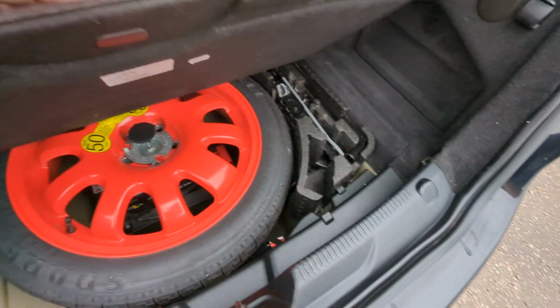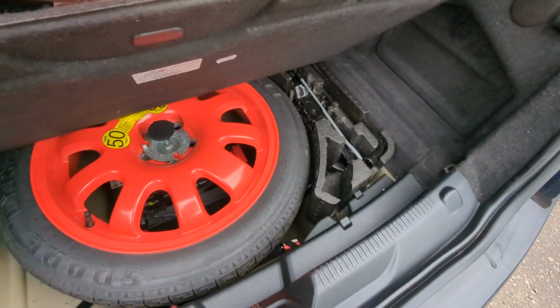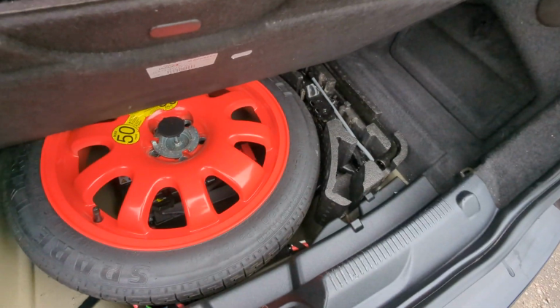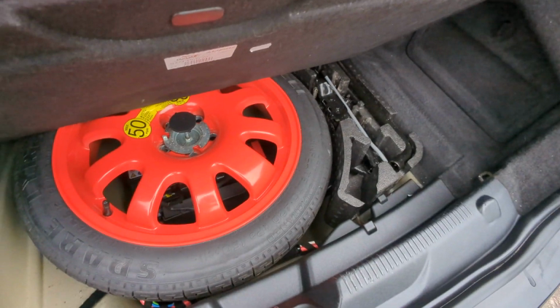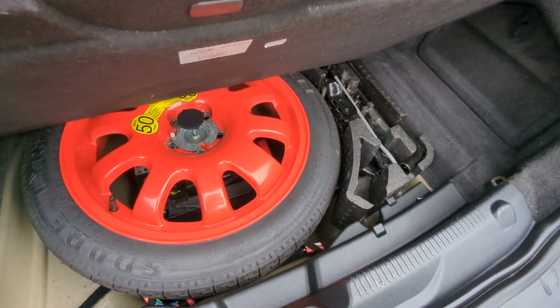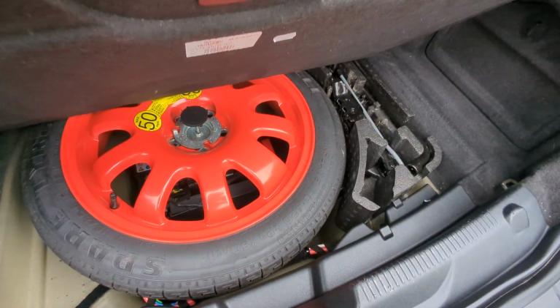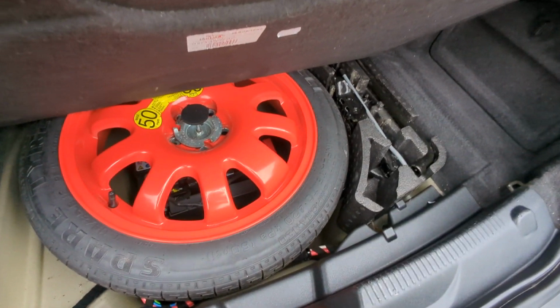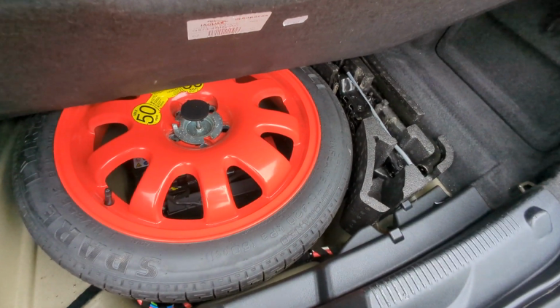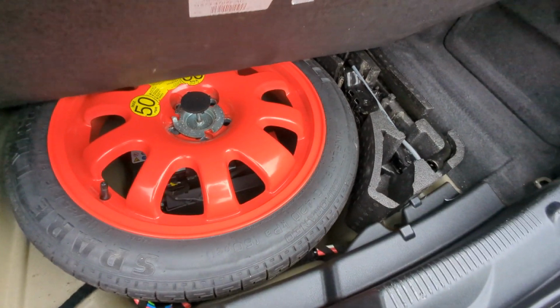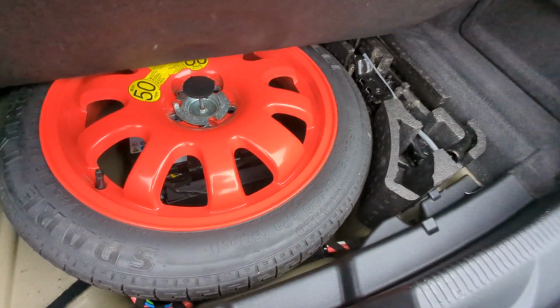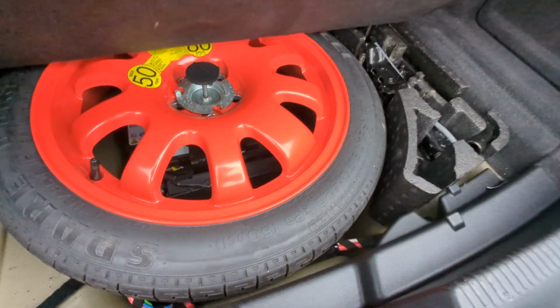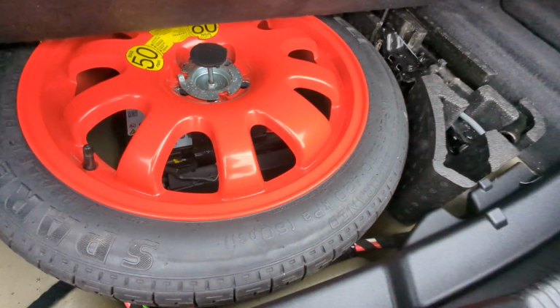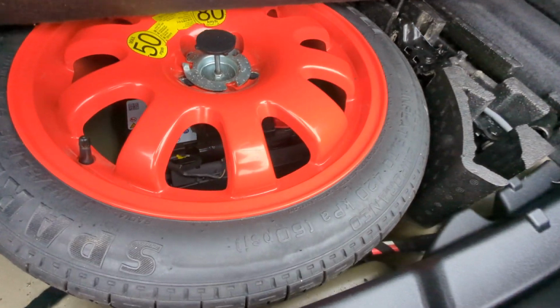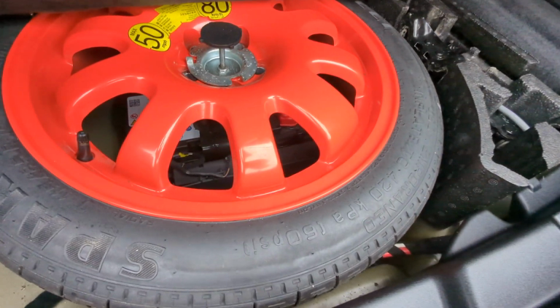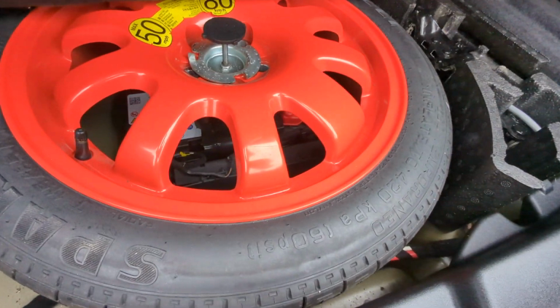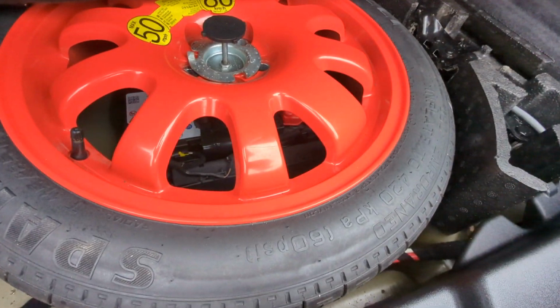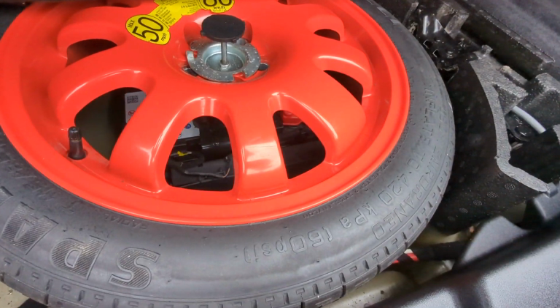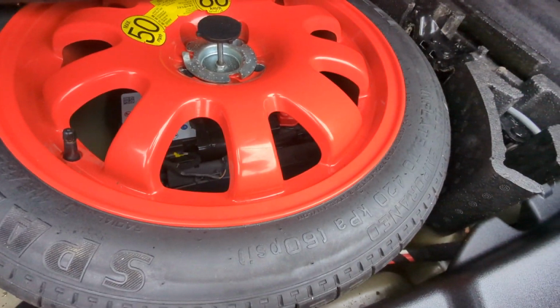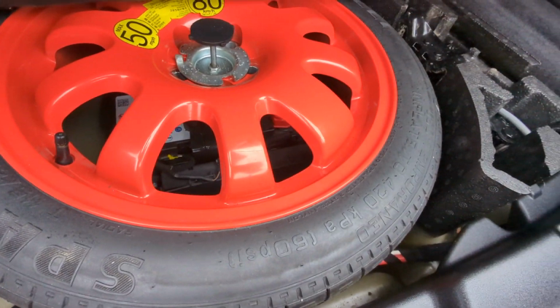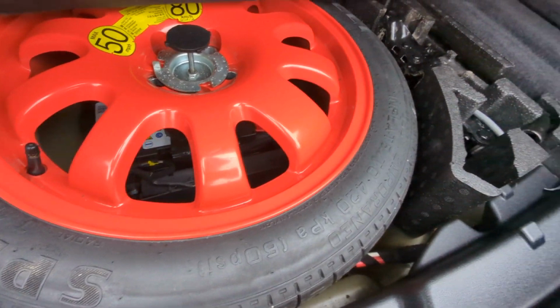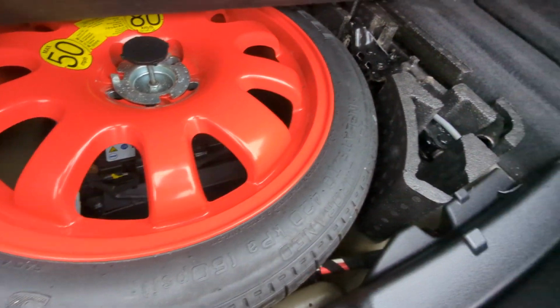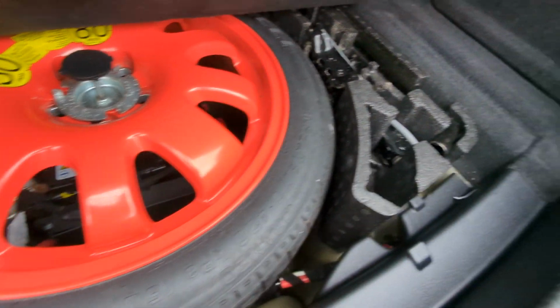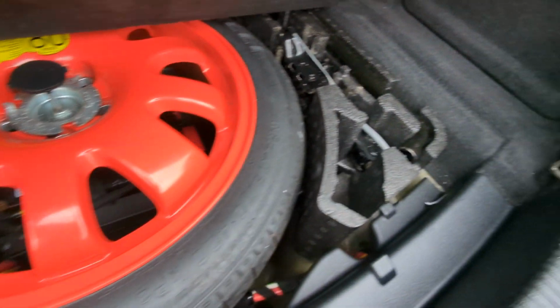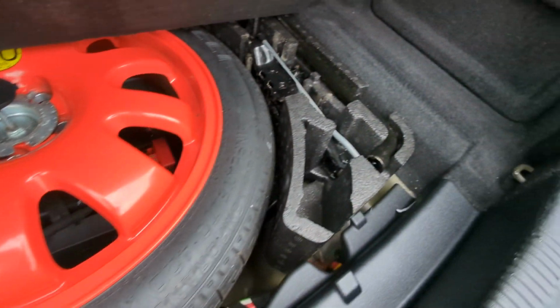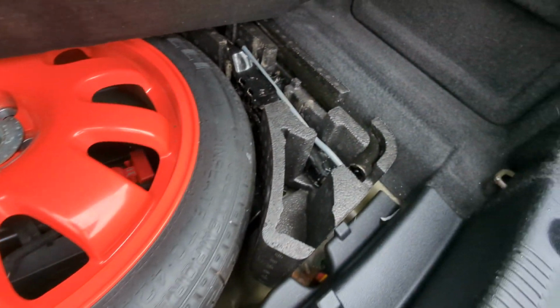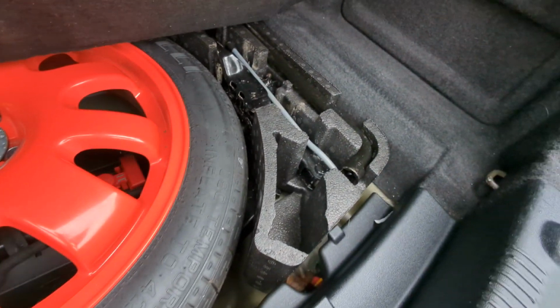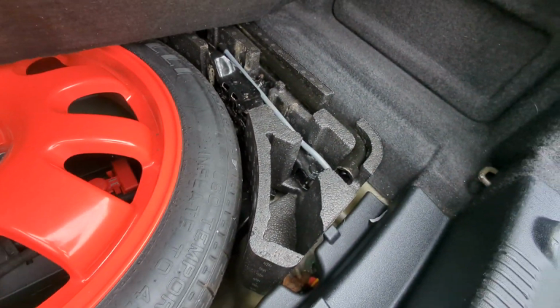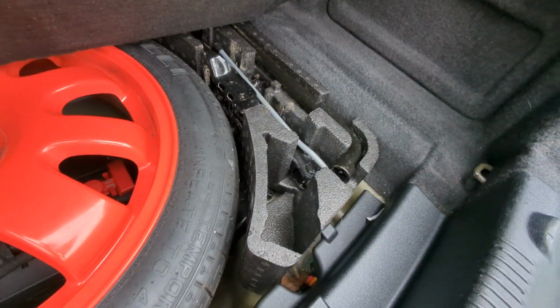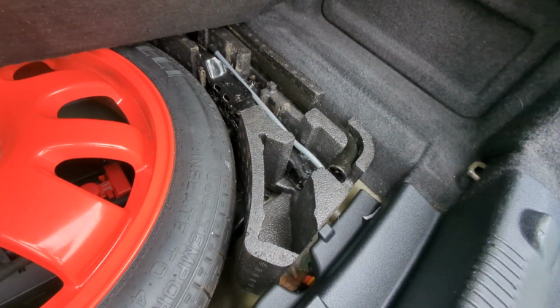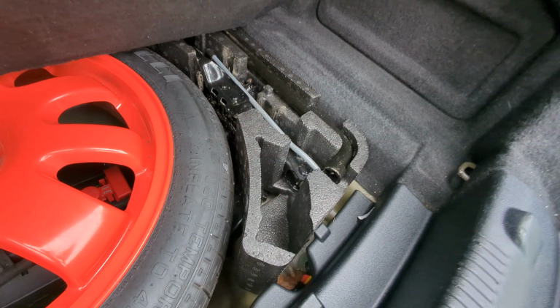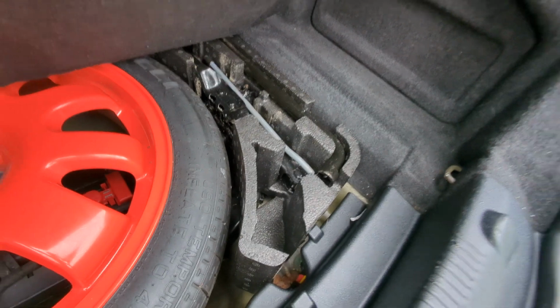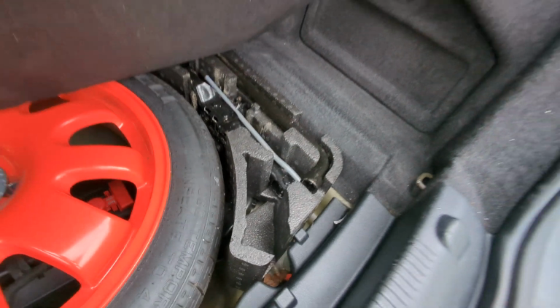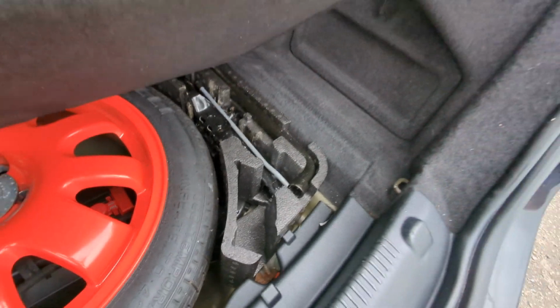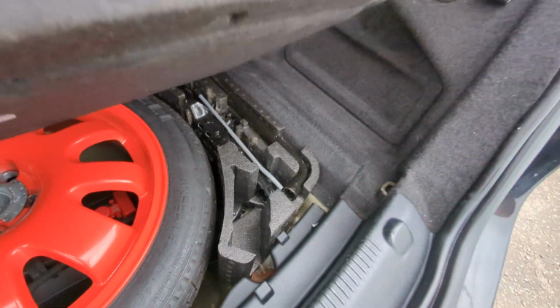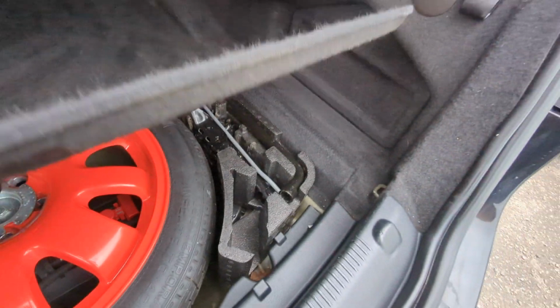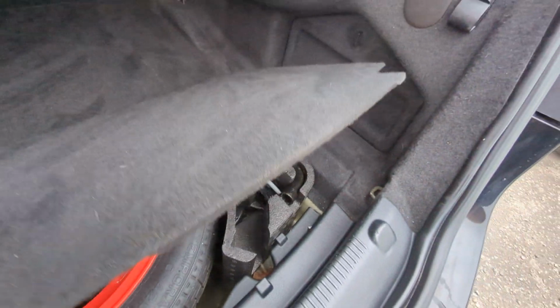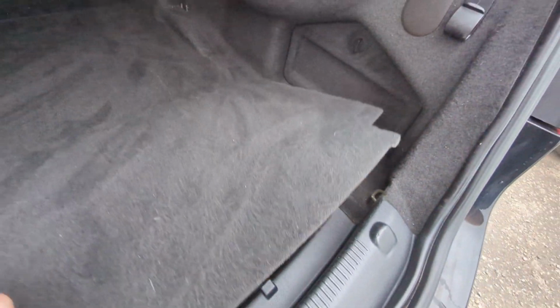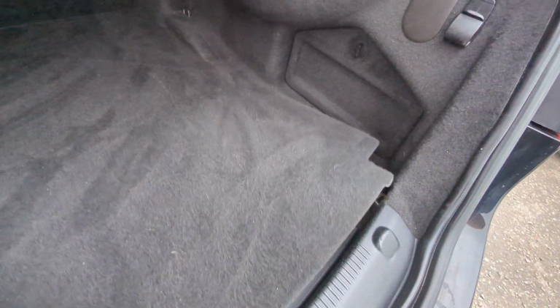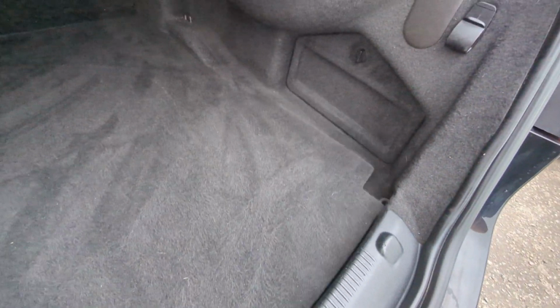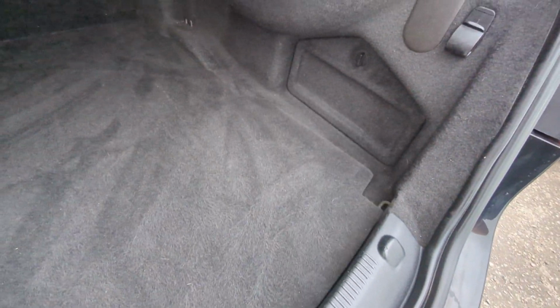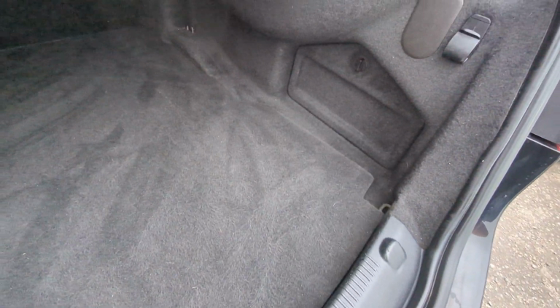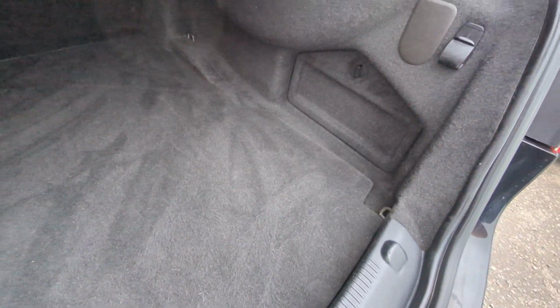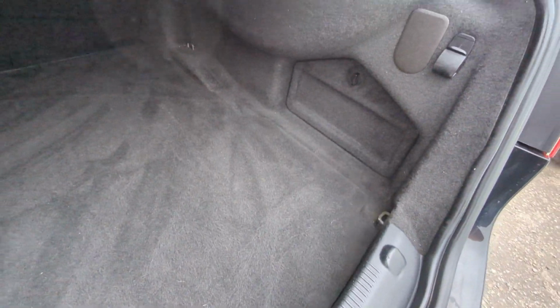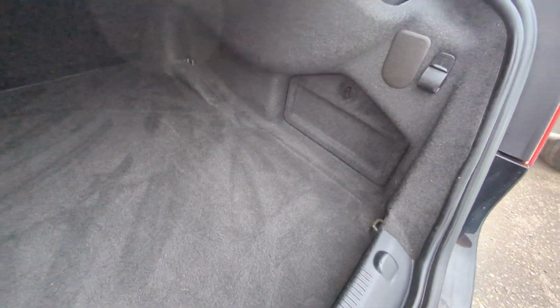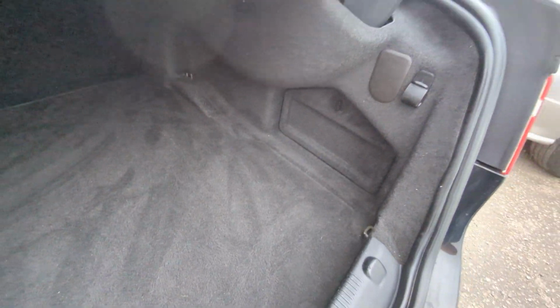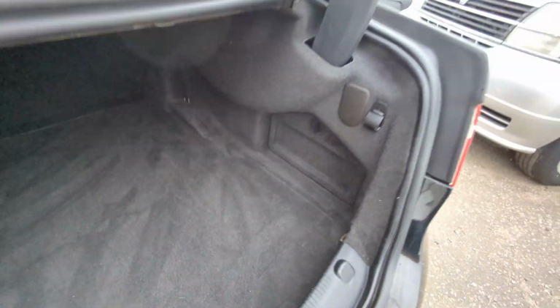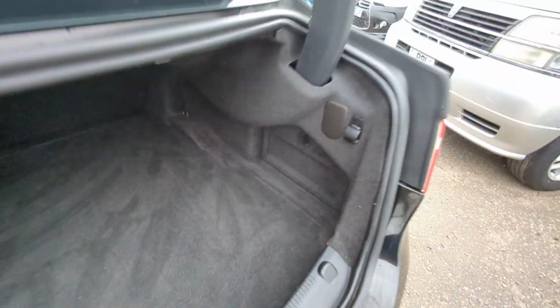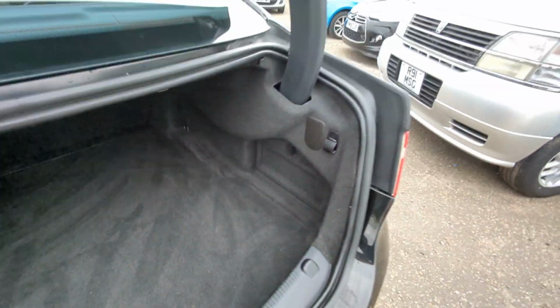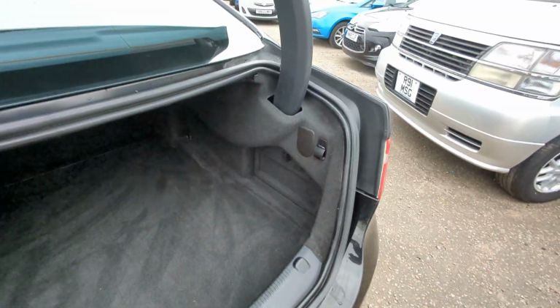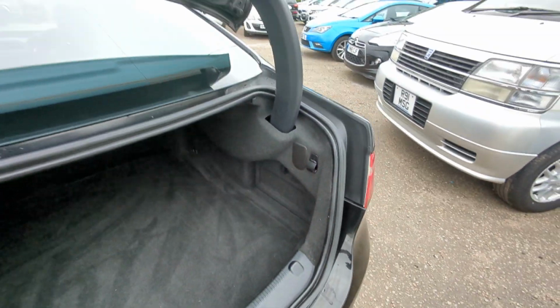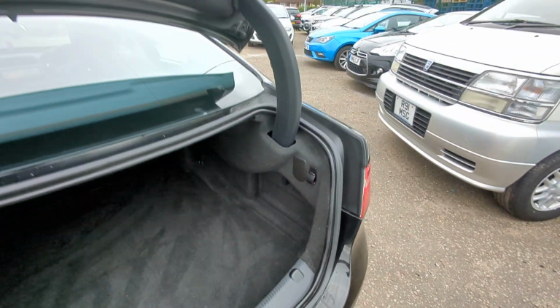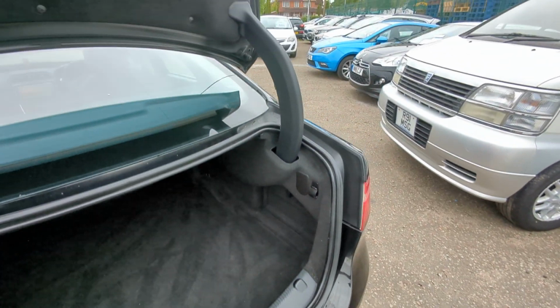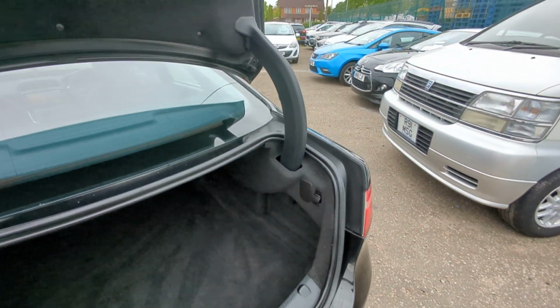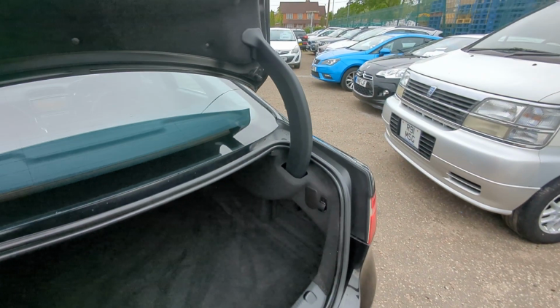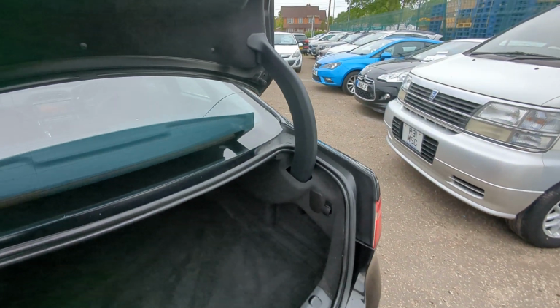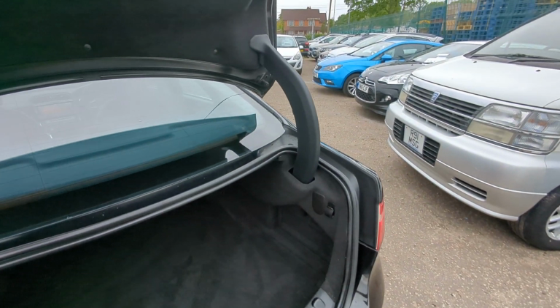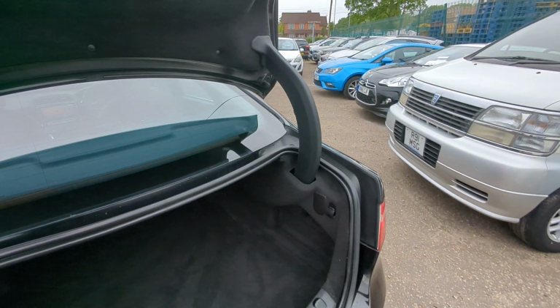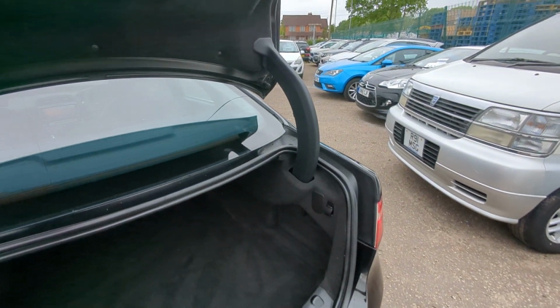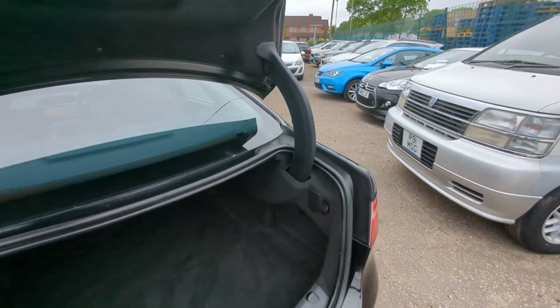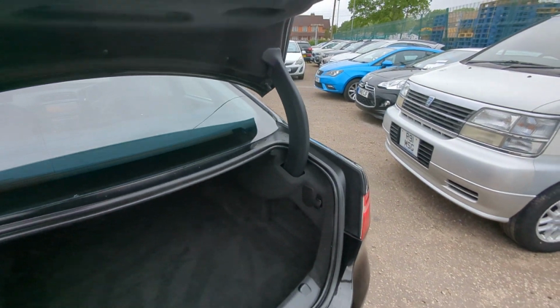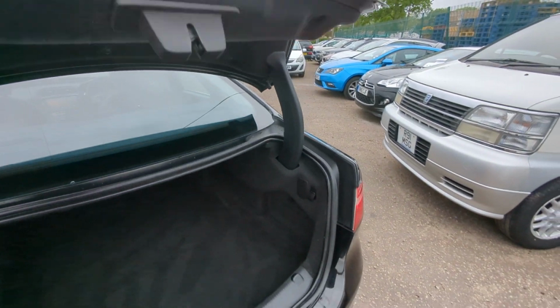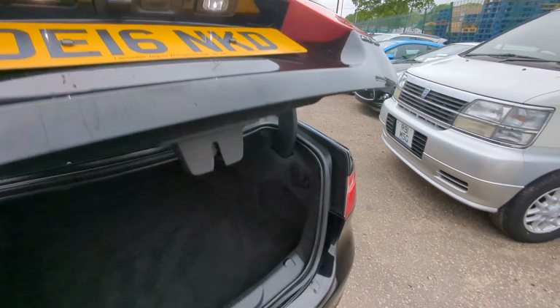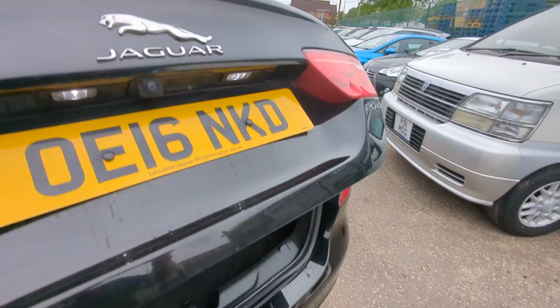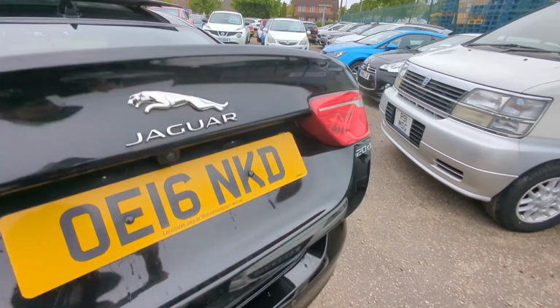Space-saver spare wheel. The battery's tucked underneath there and the tools are there. I do have the locking wheel nut as well — that's inside.